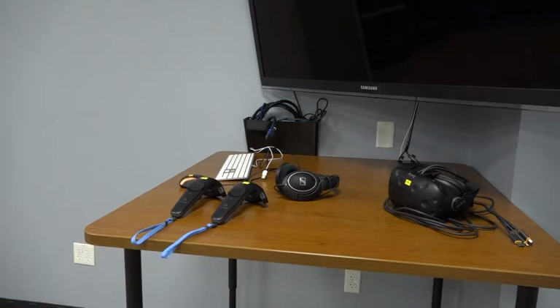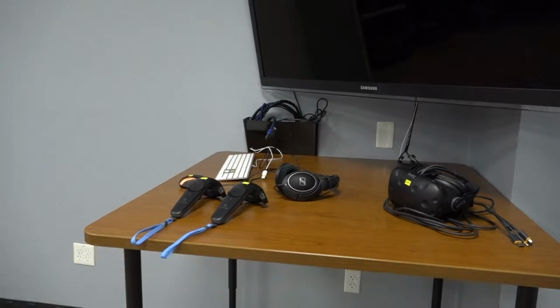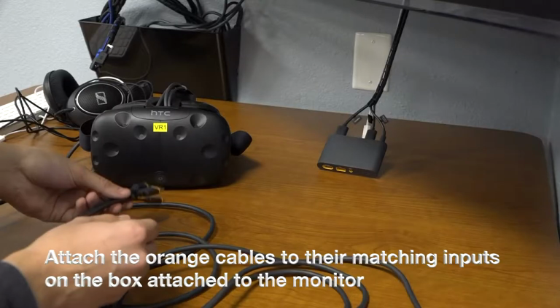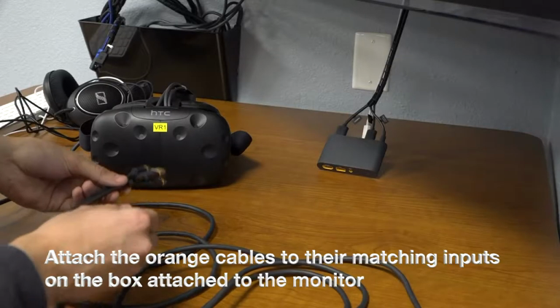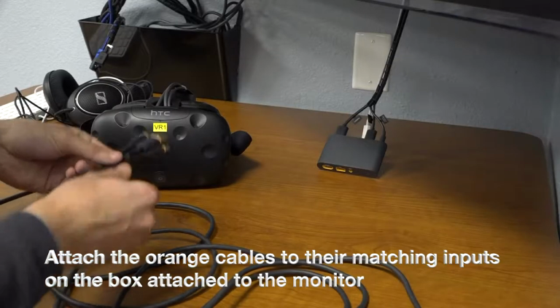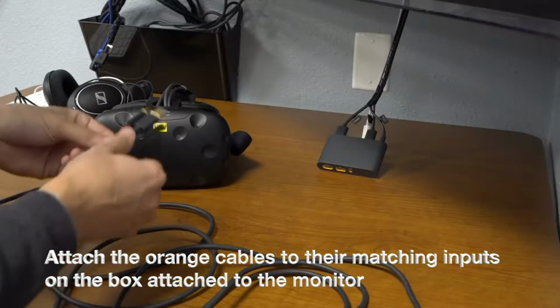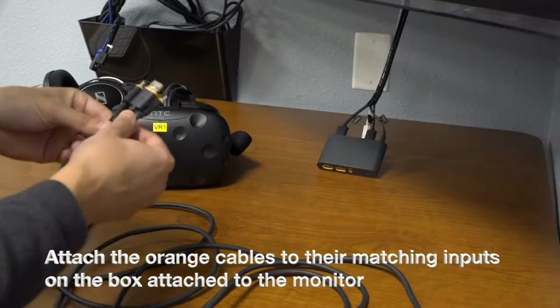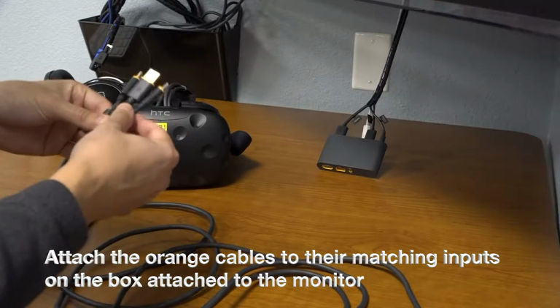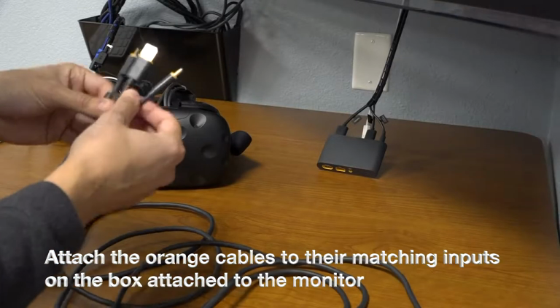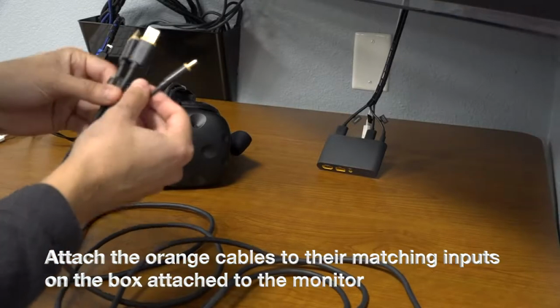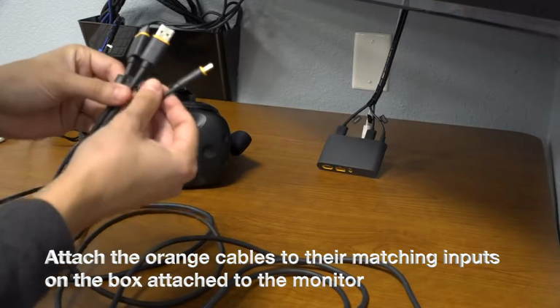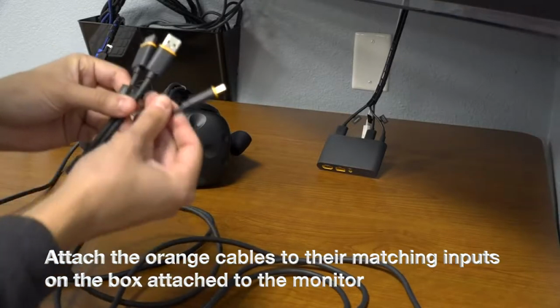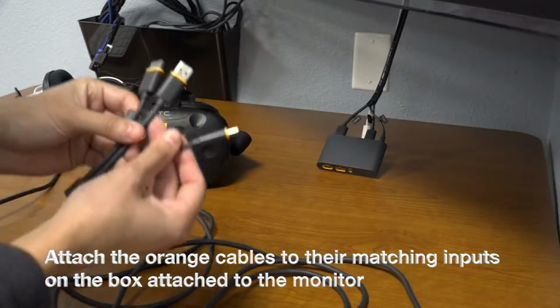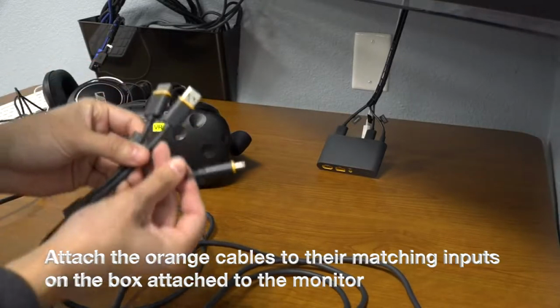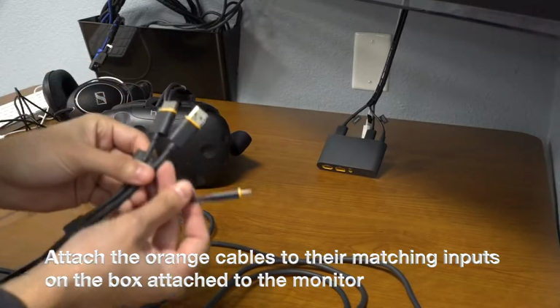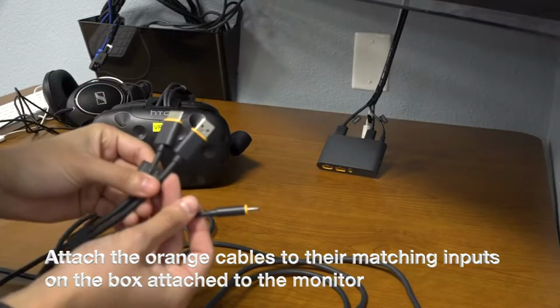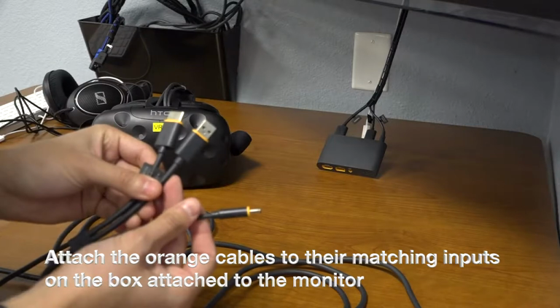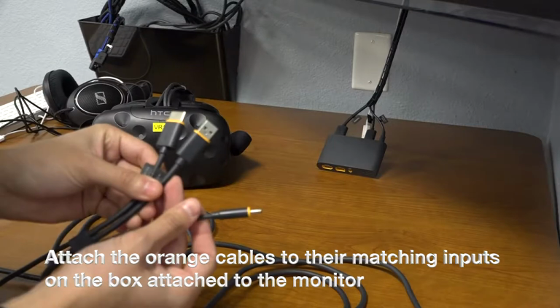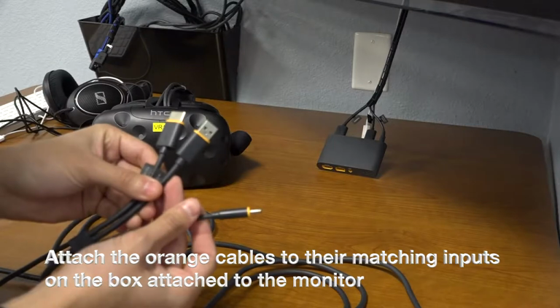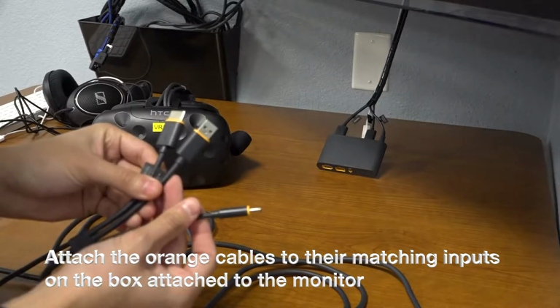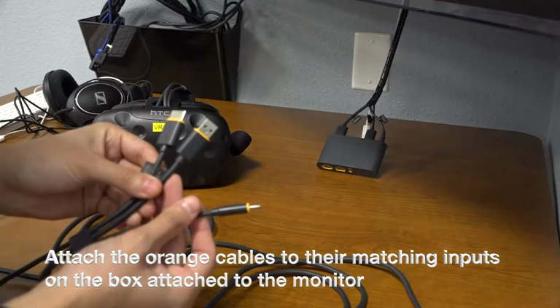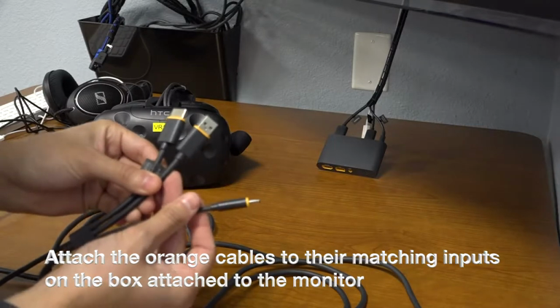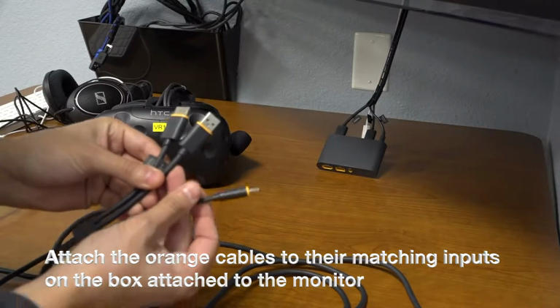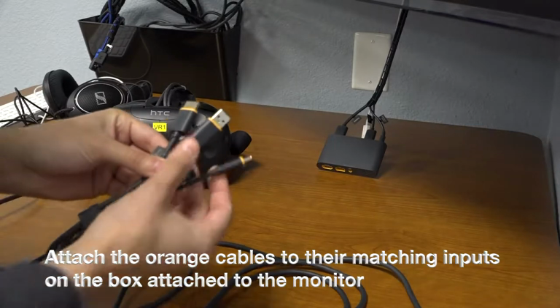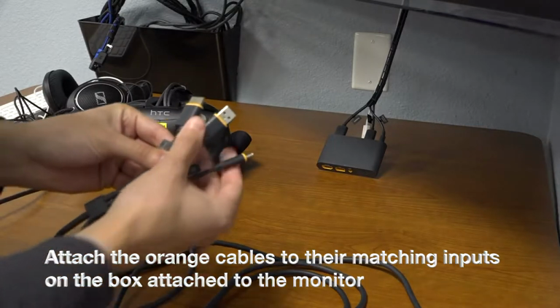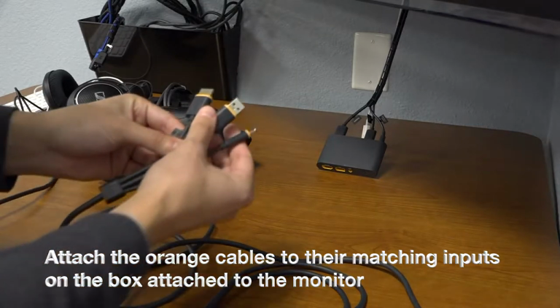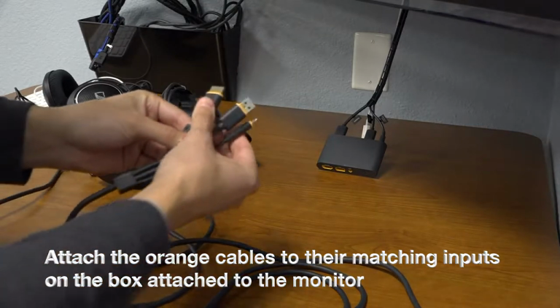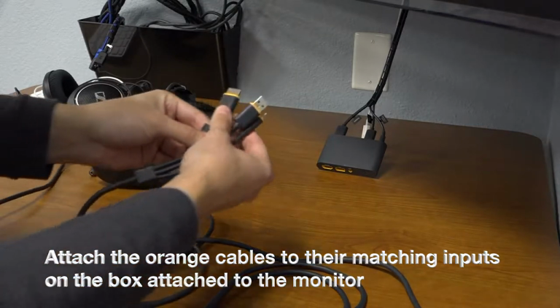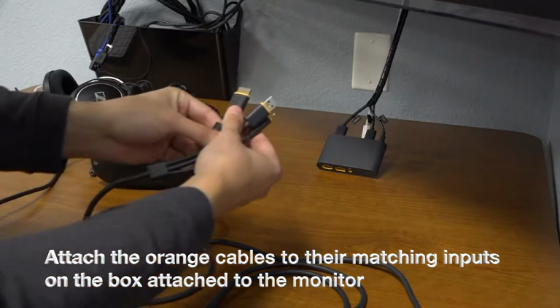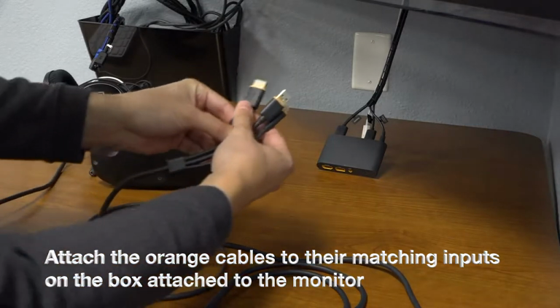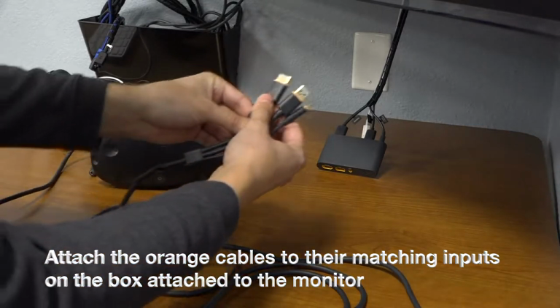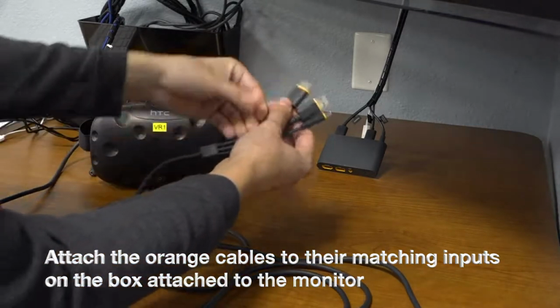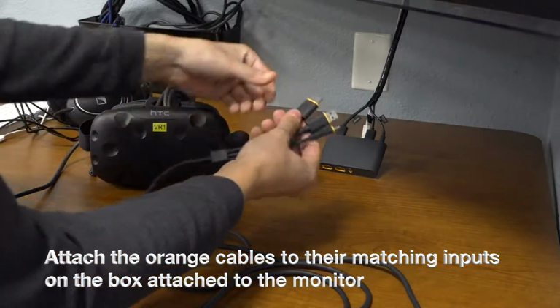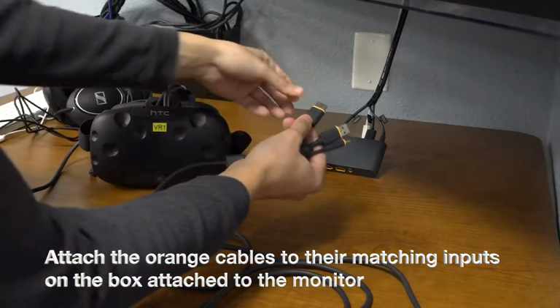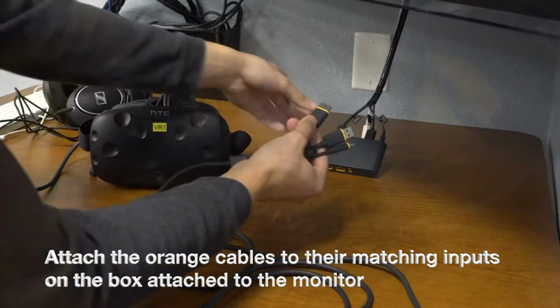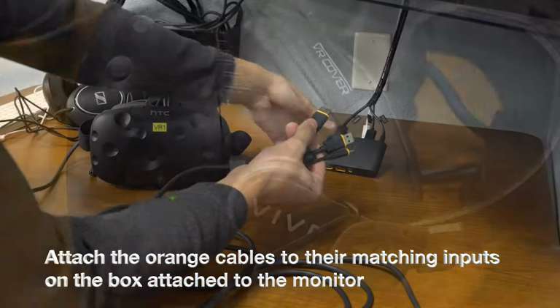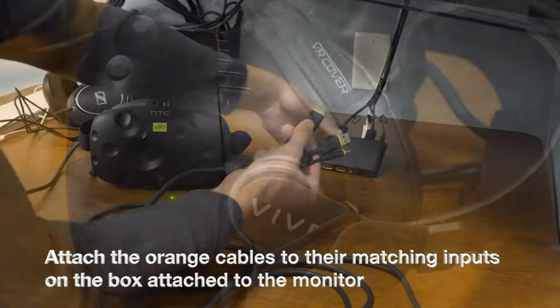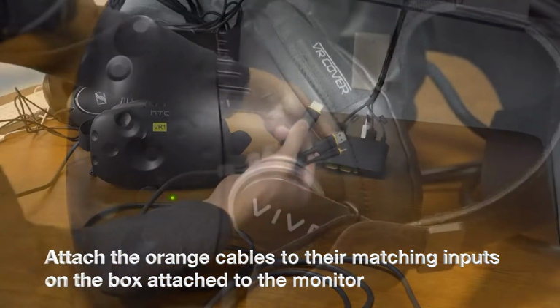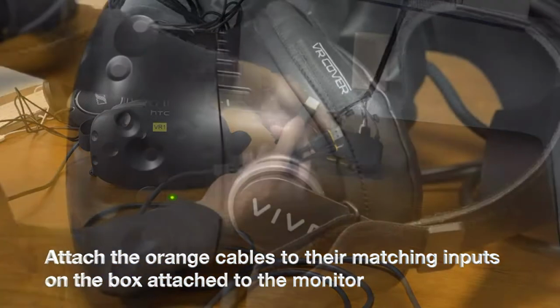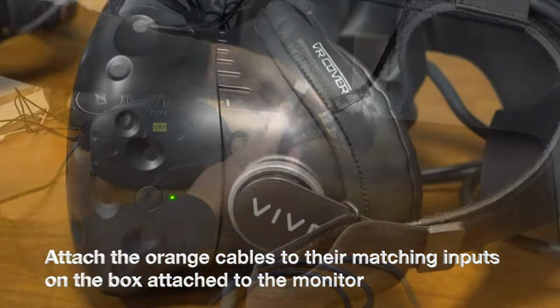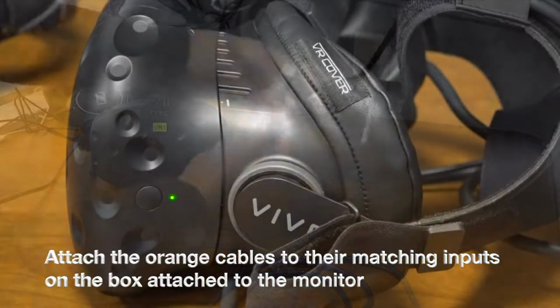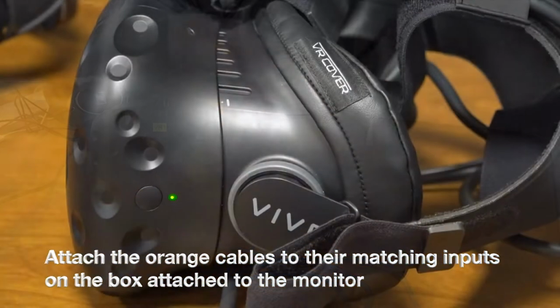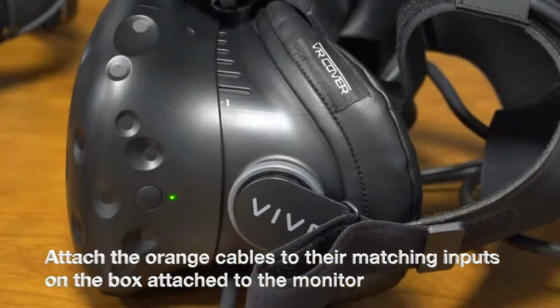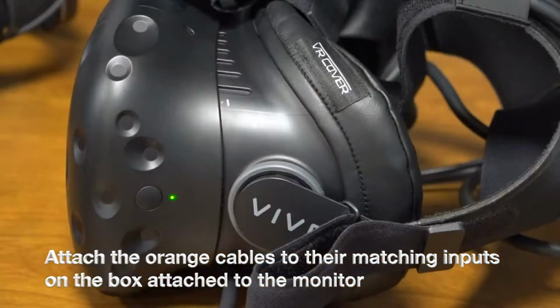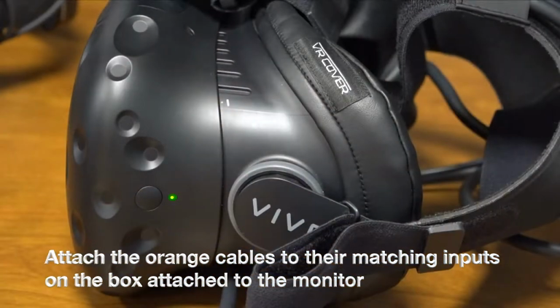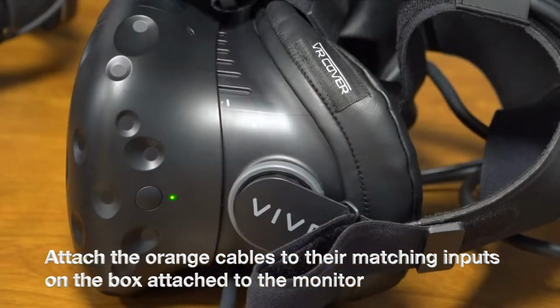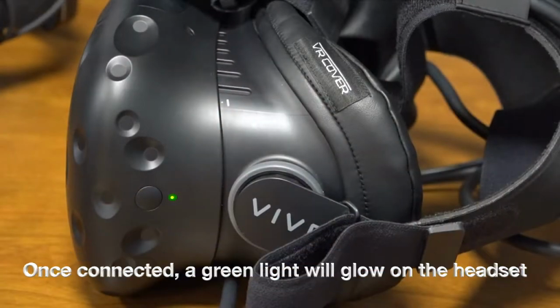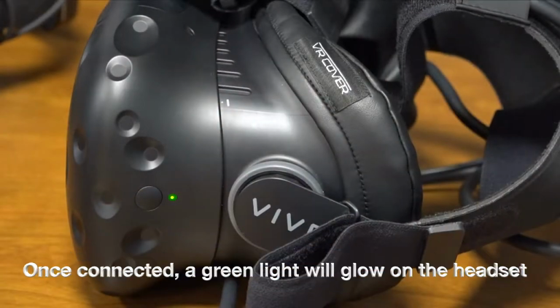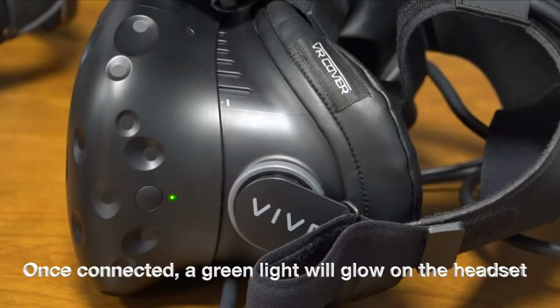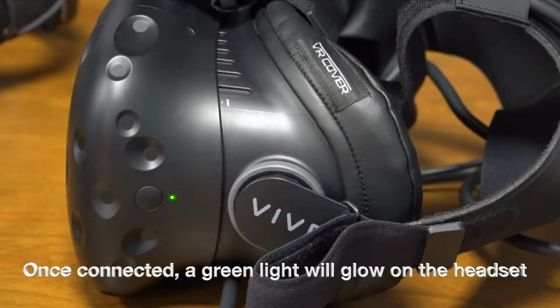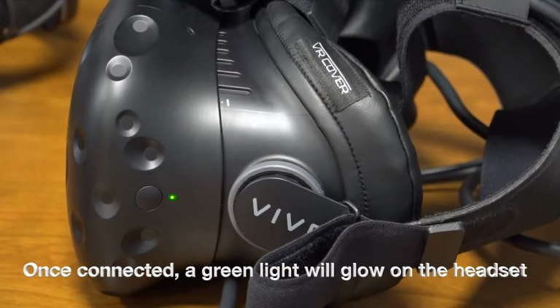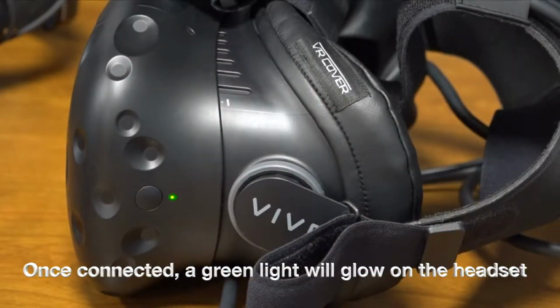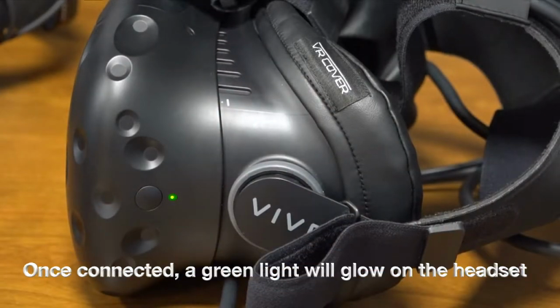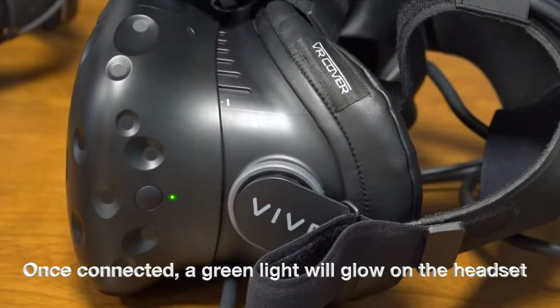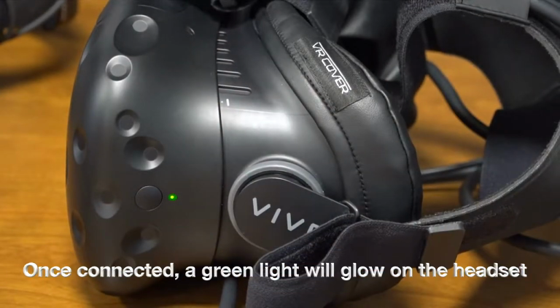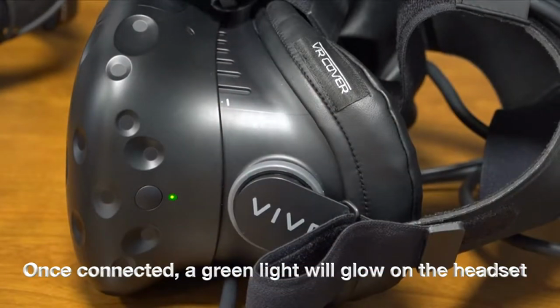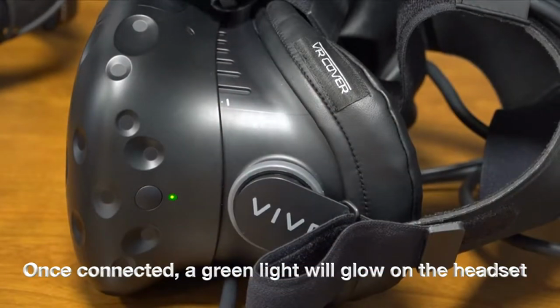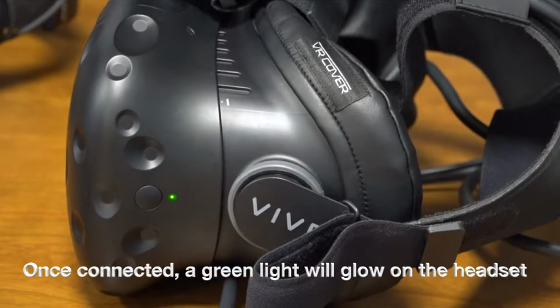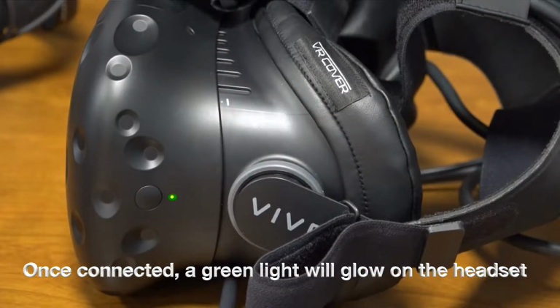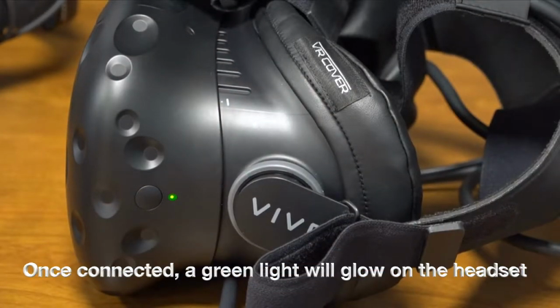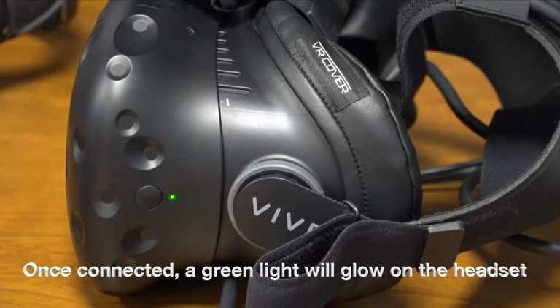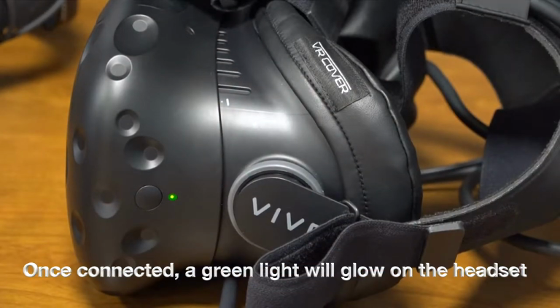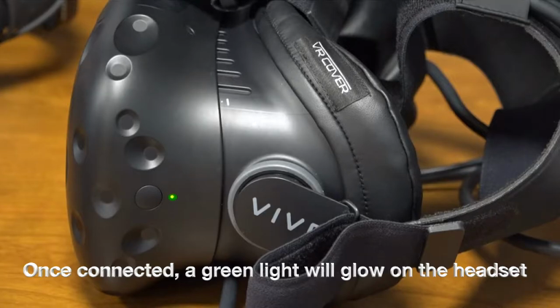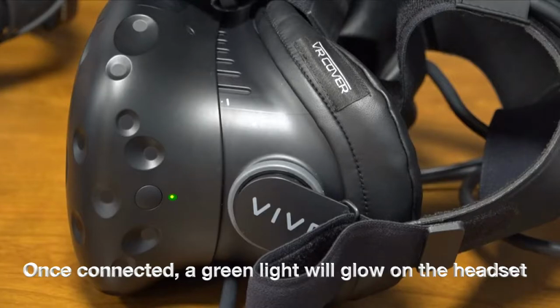Attach the orange cables to their matching inputs on the box attached to the monitor. Once connected, a green light will glow on the headset.